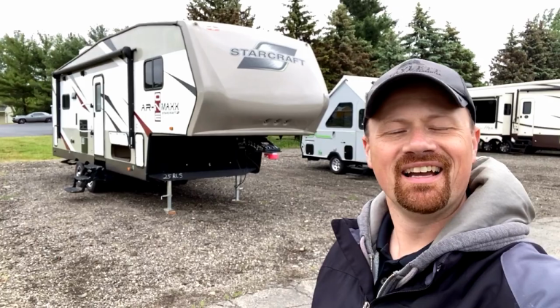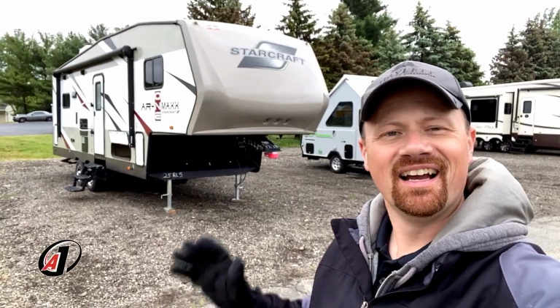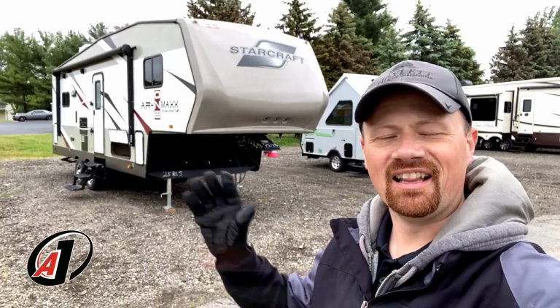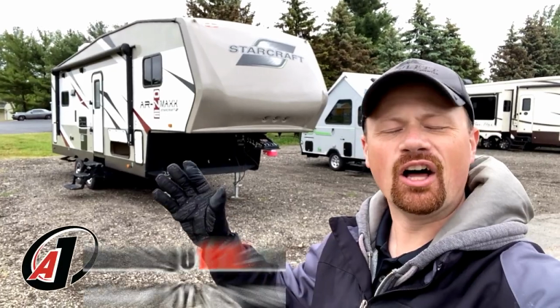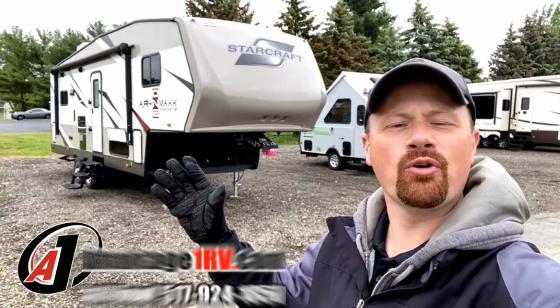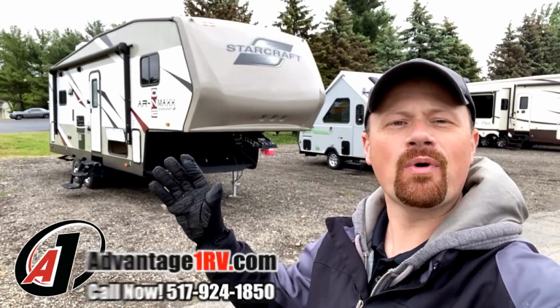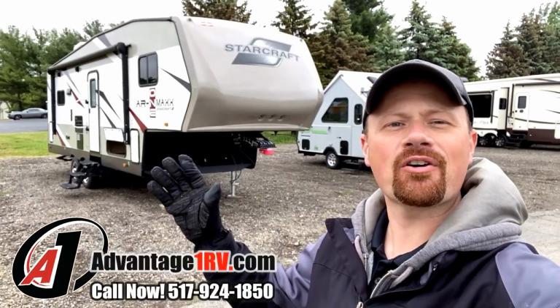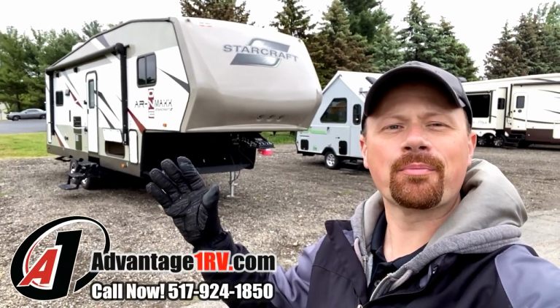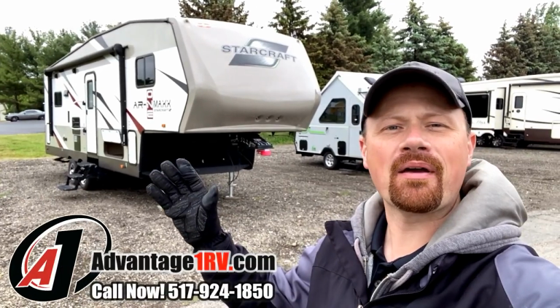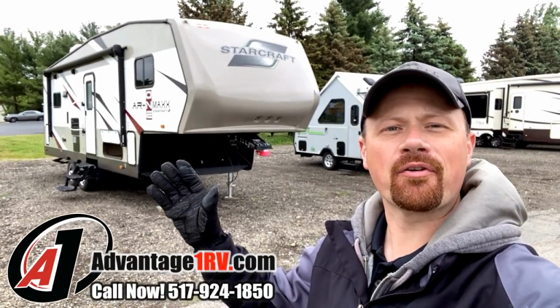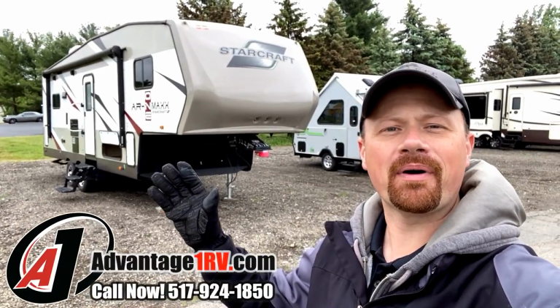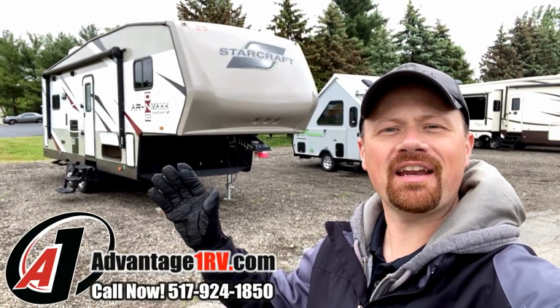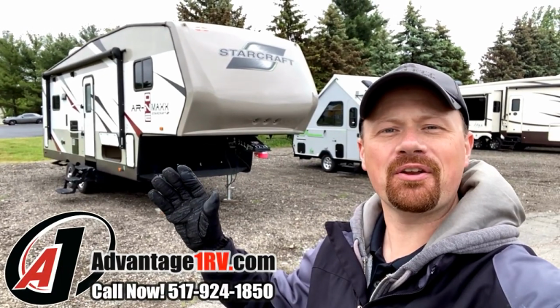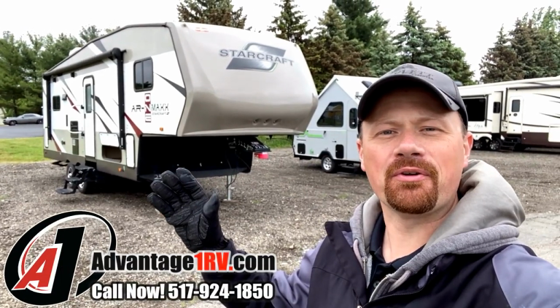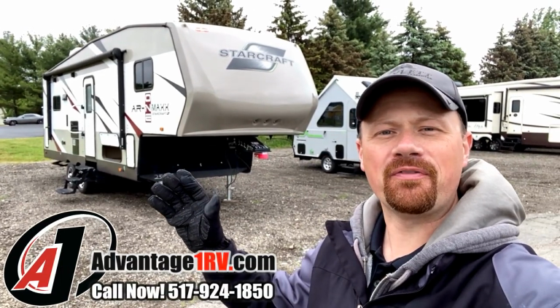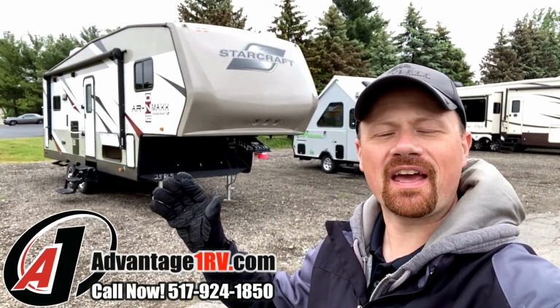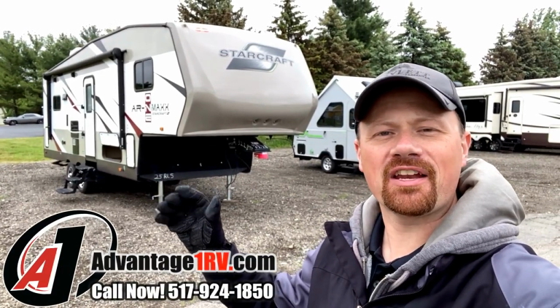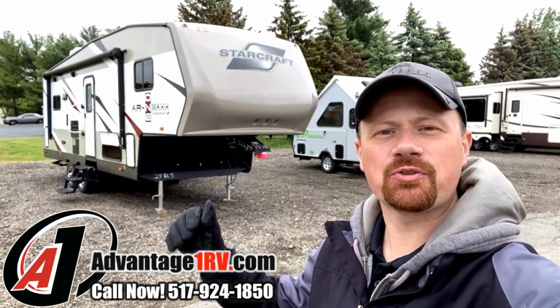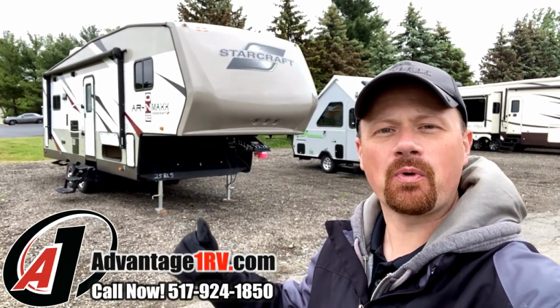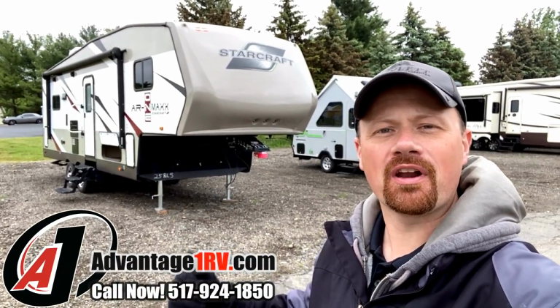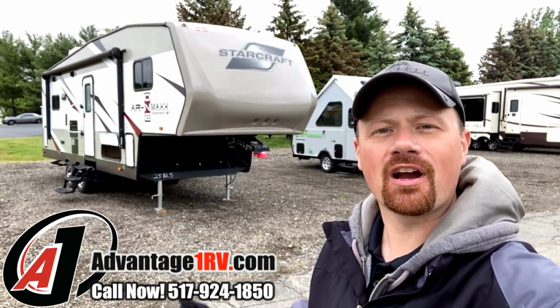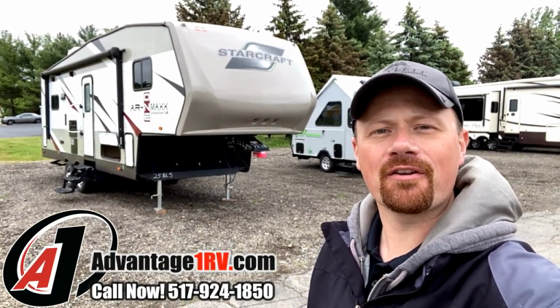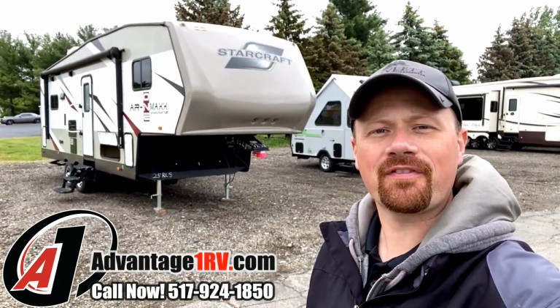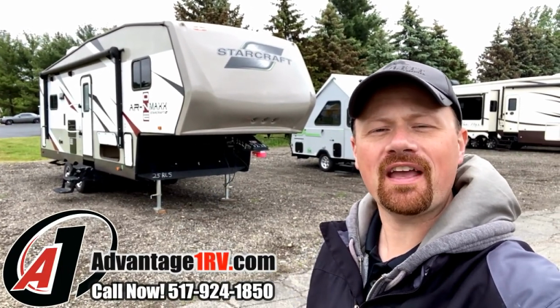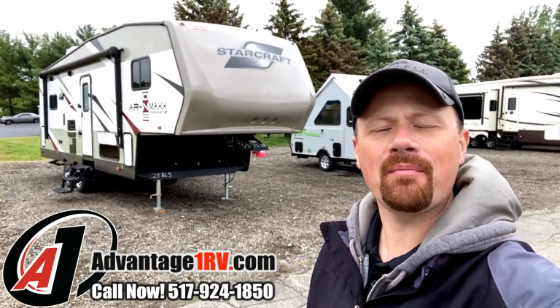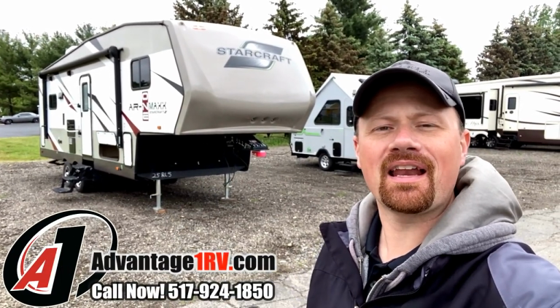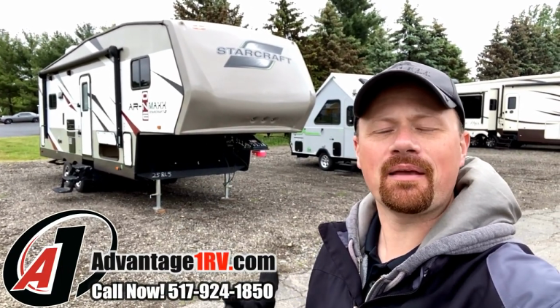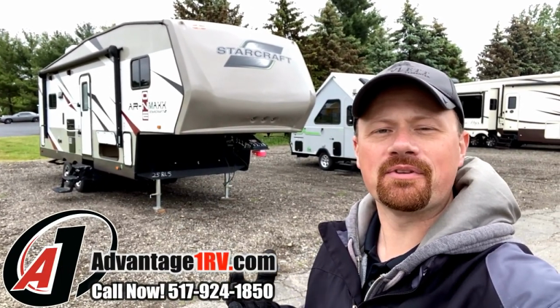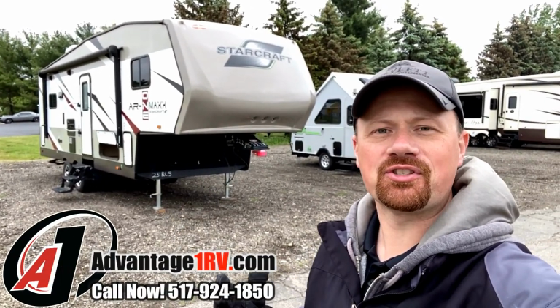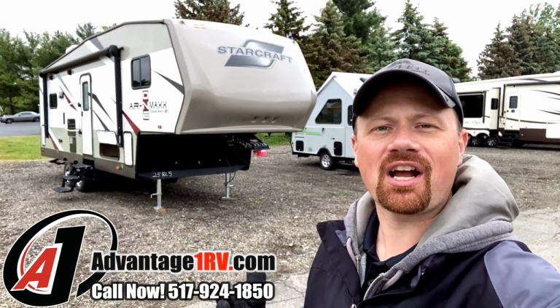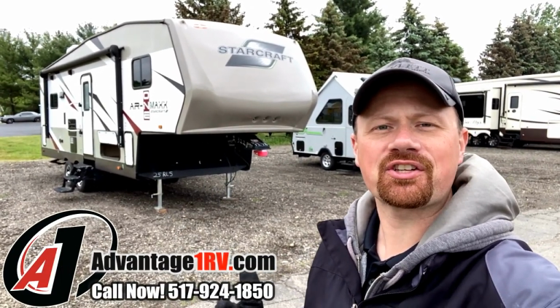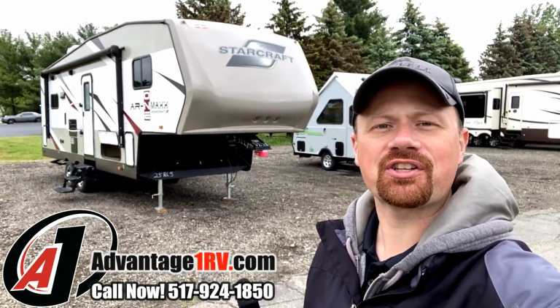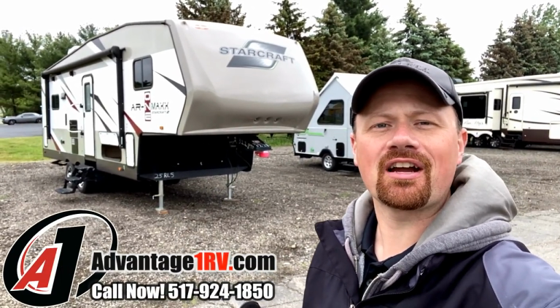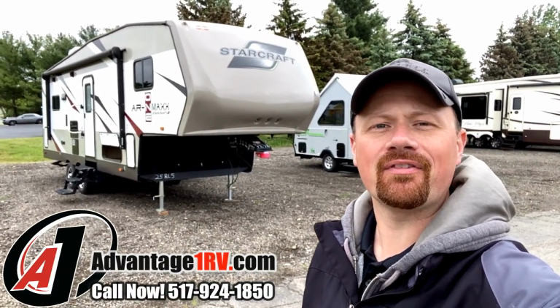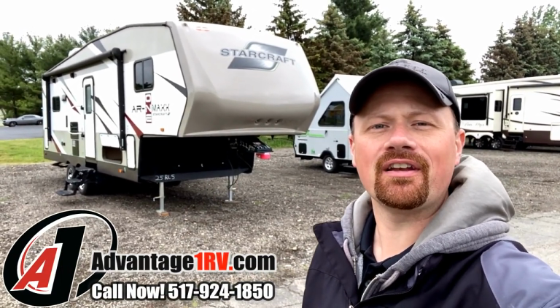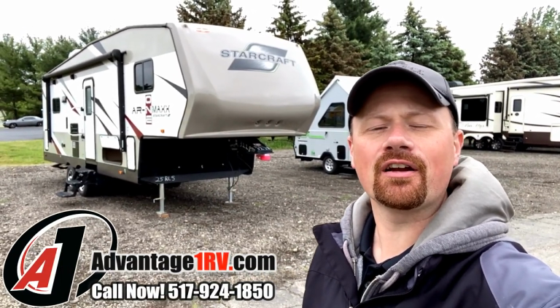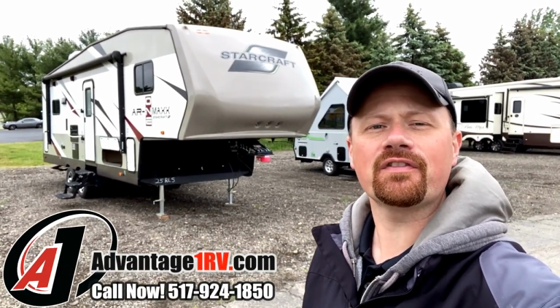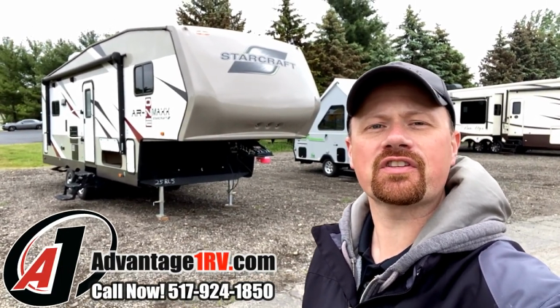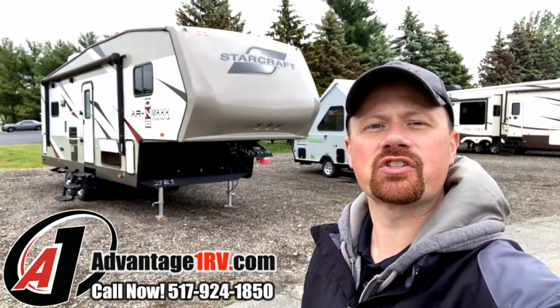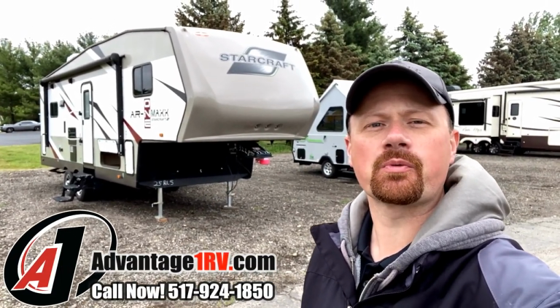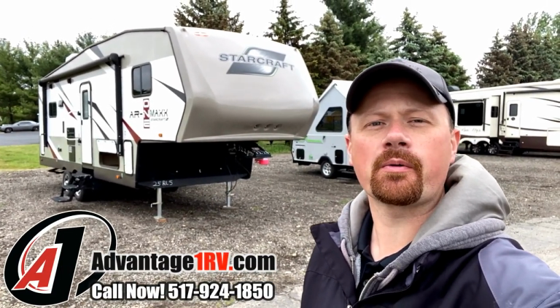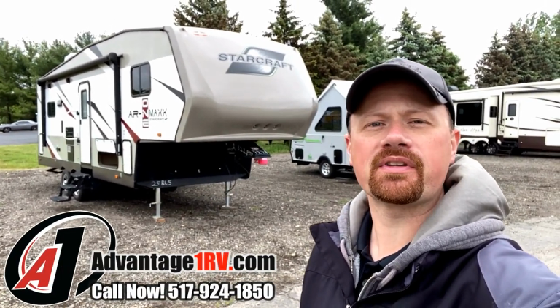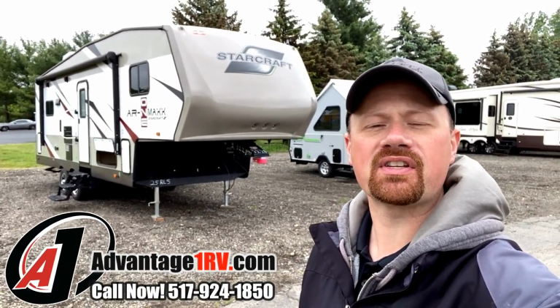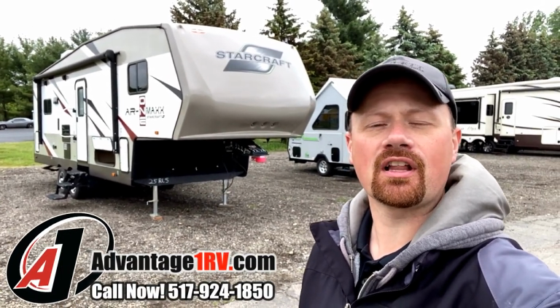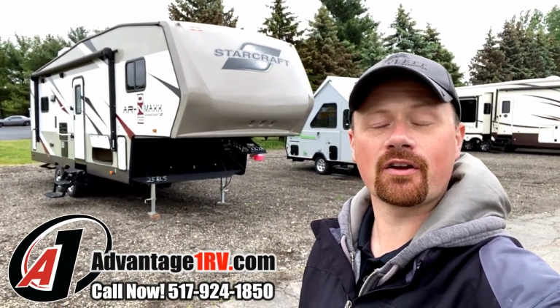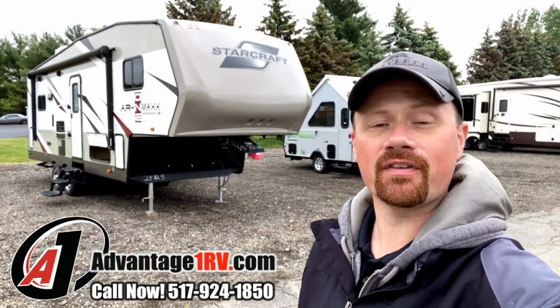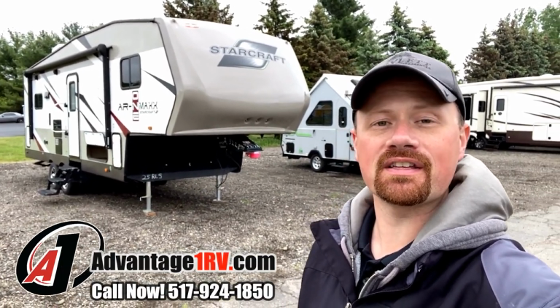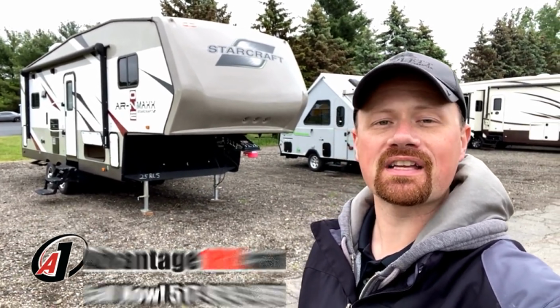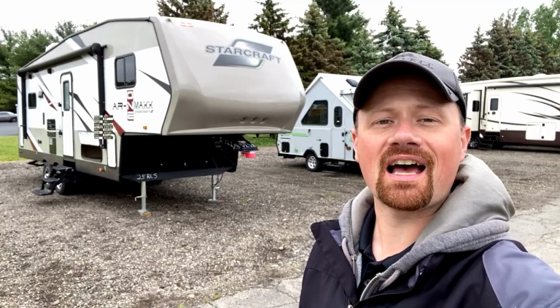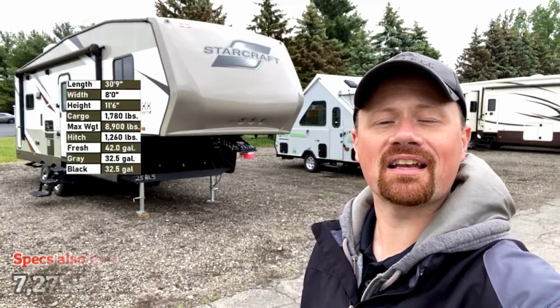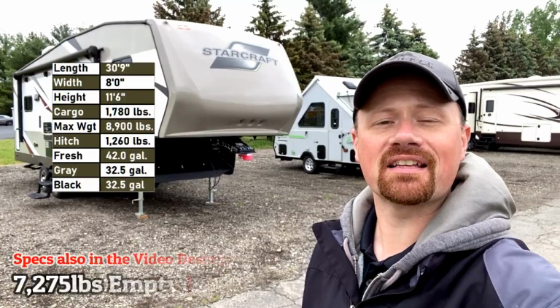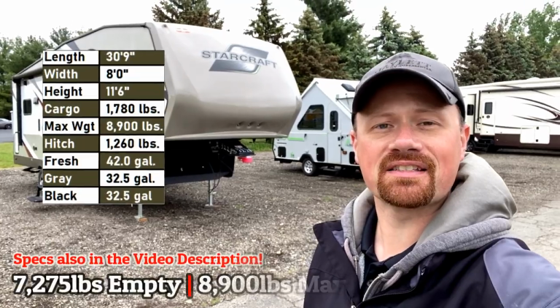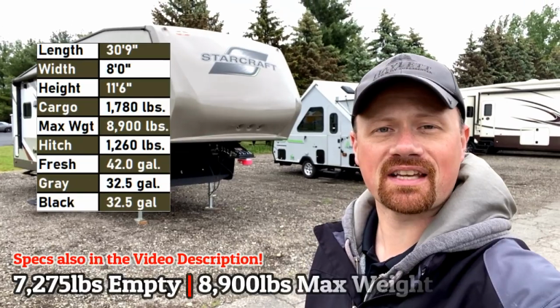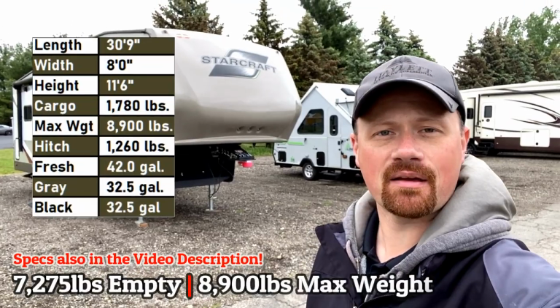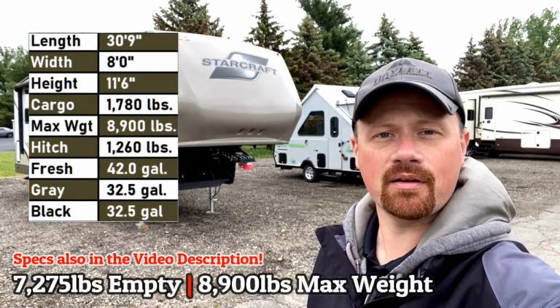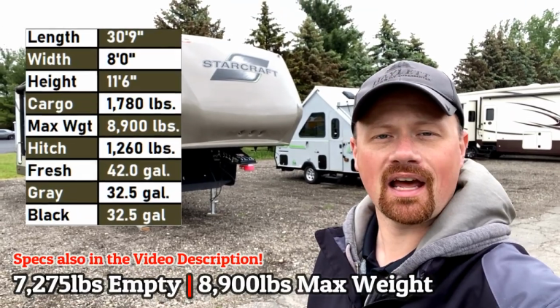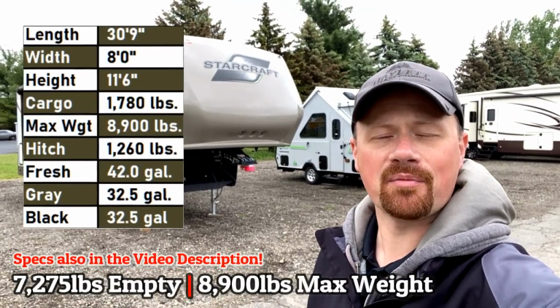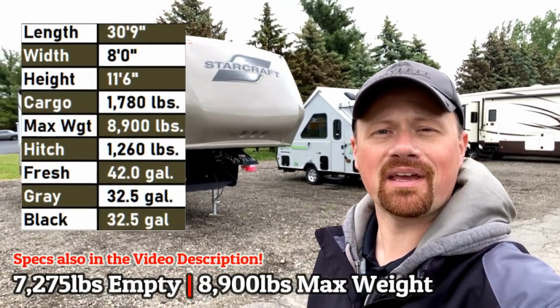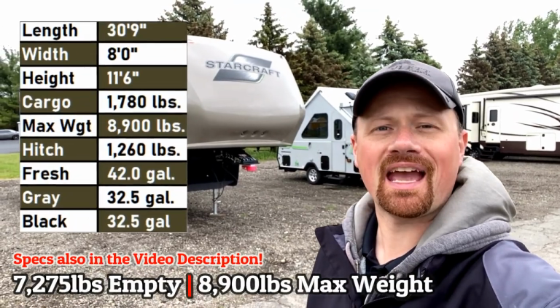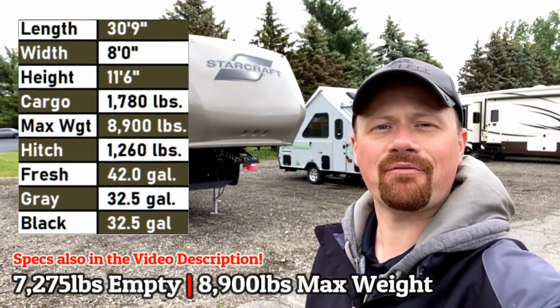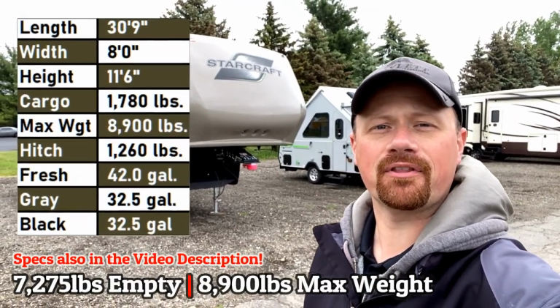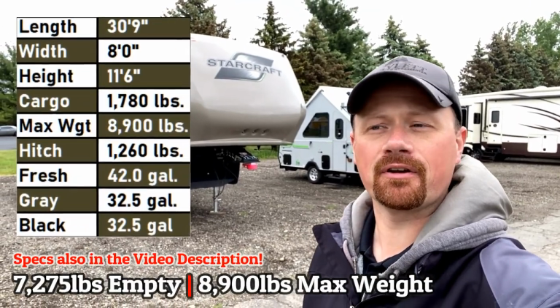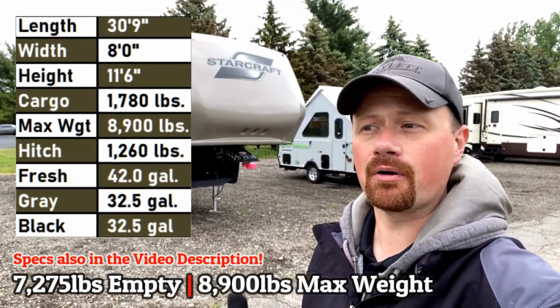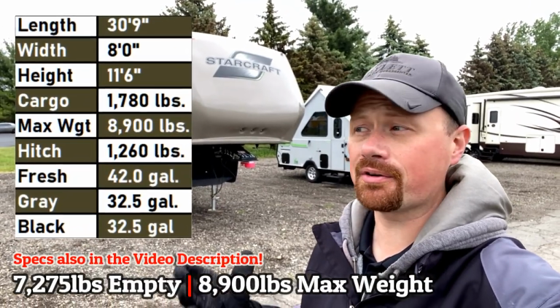Hello and welcome everybody to Advantage One RV. My name is Josh the RV Nerd. This is where we sell RVs on consignment on behalf of their owners.